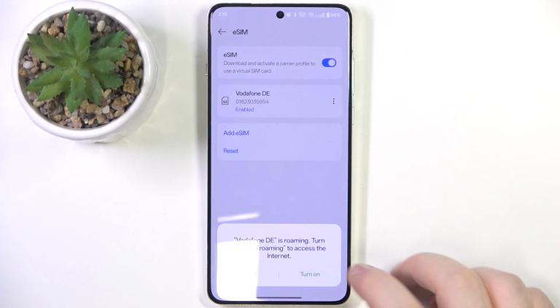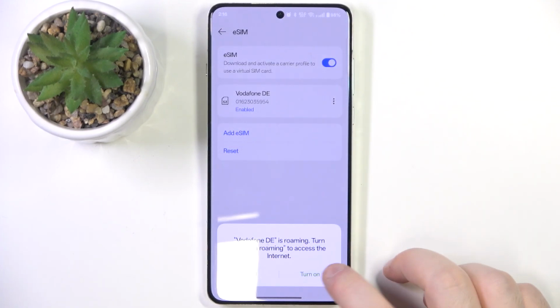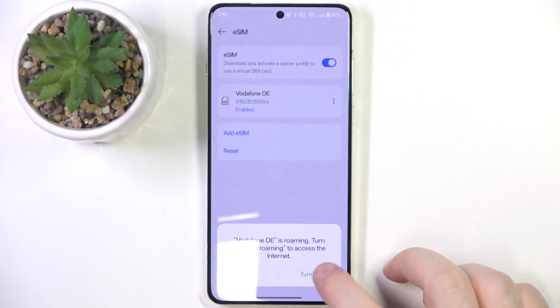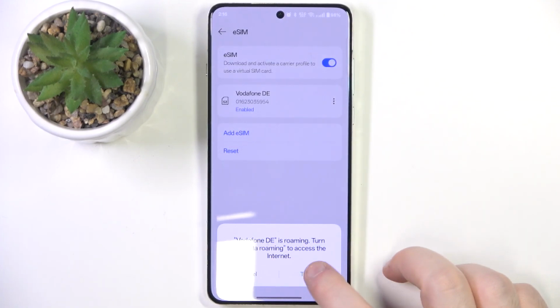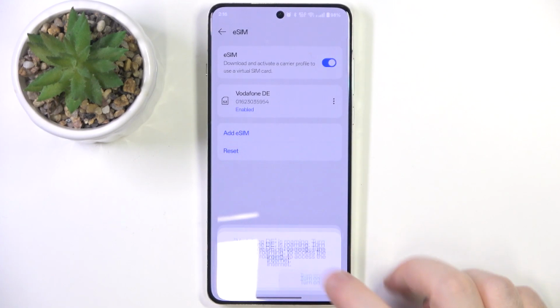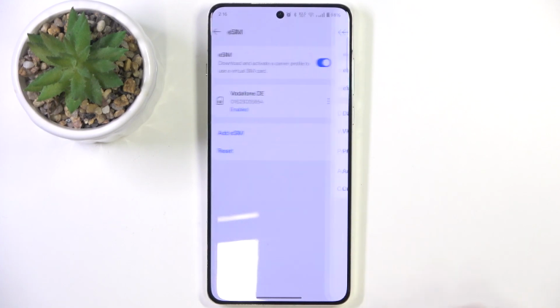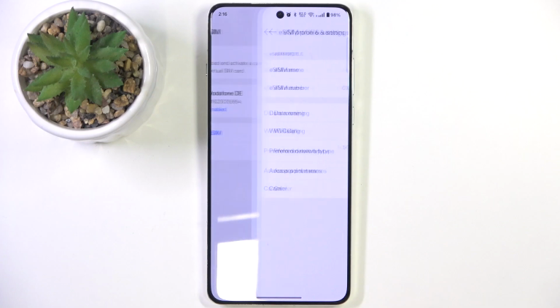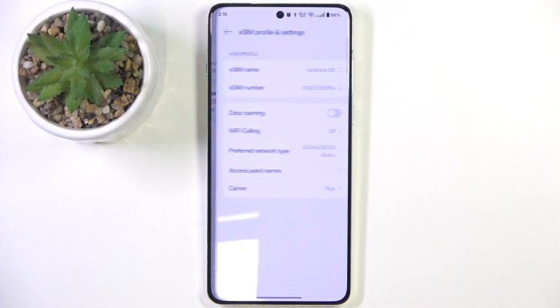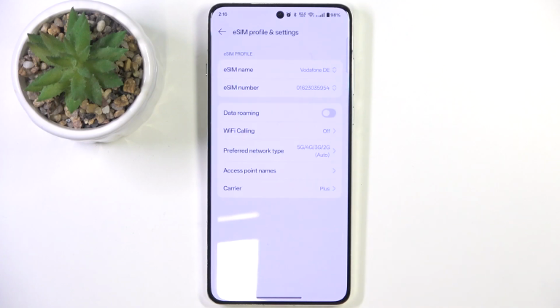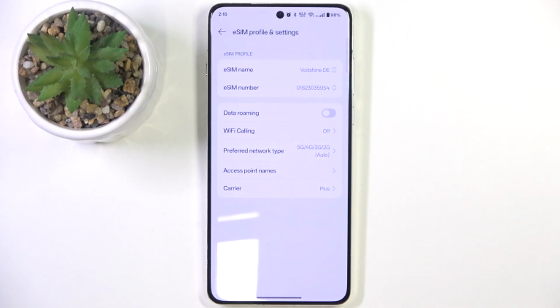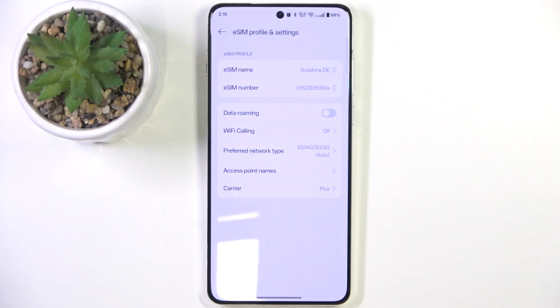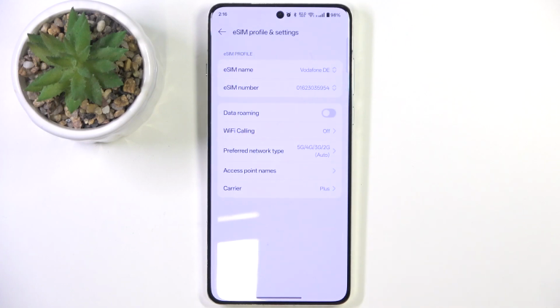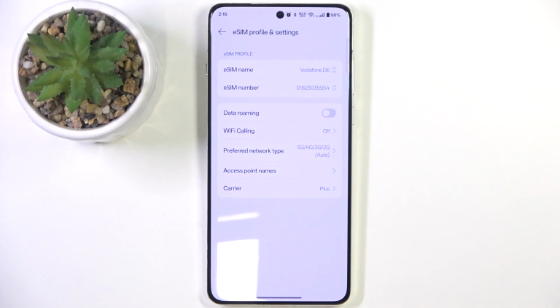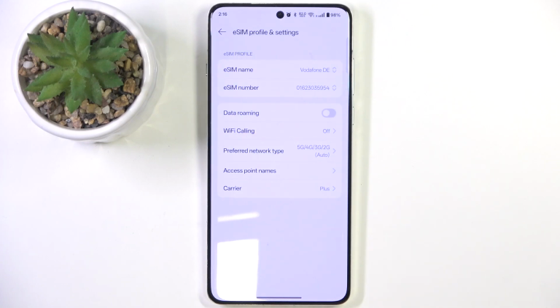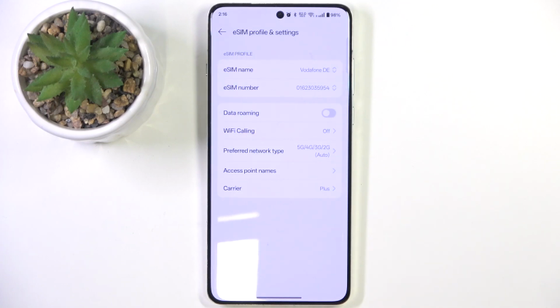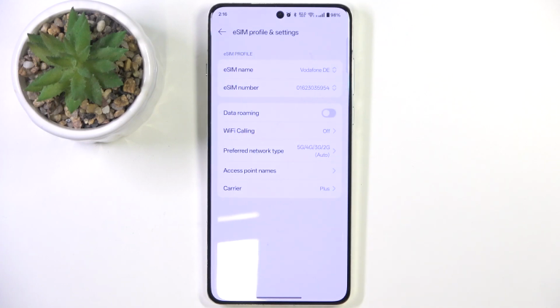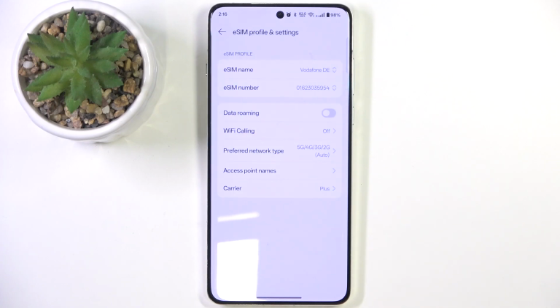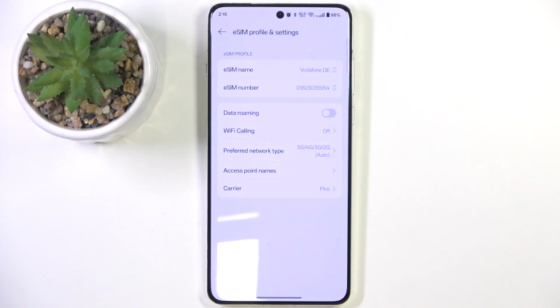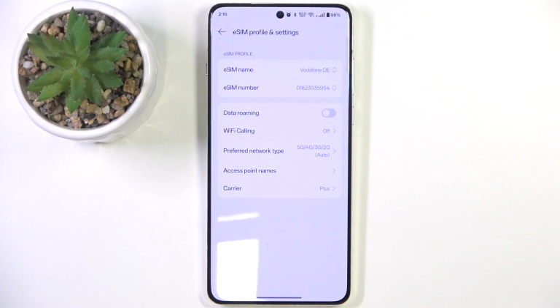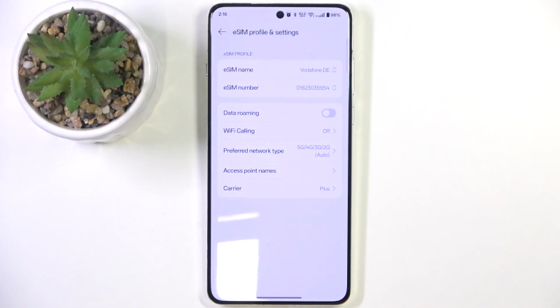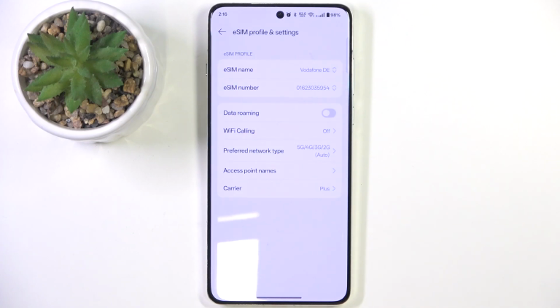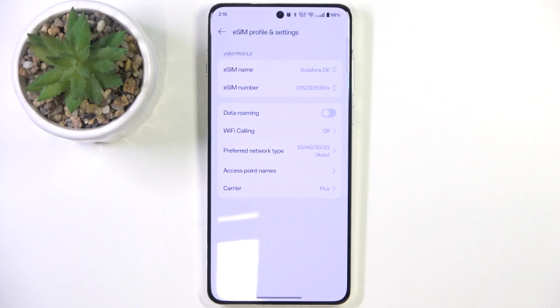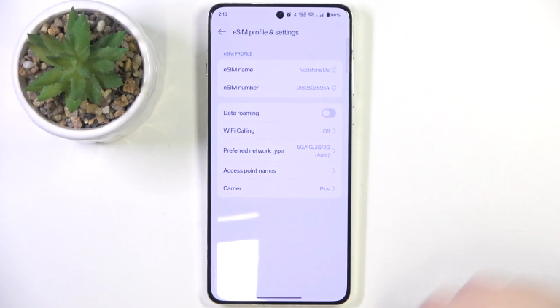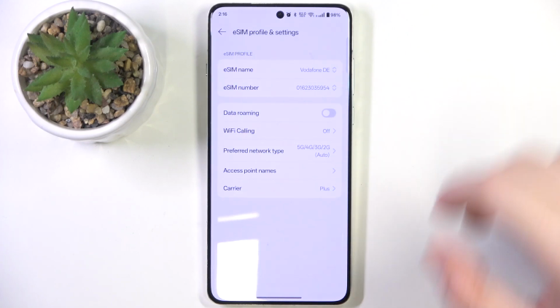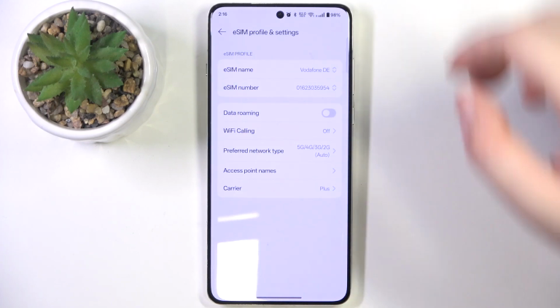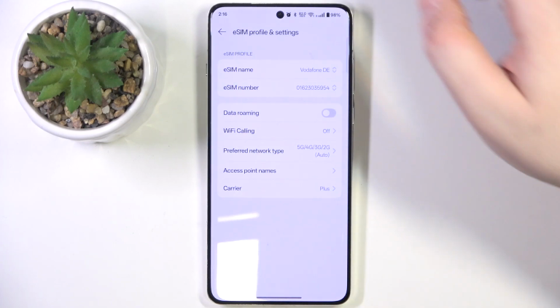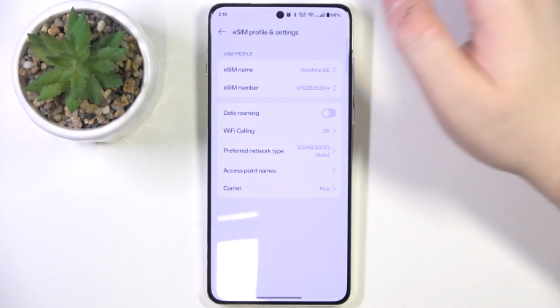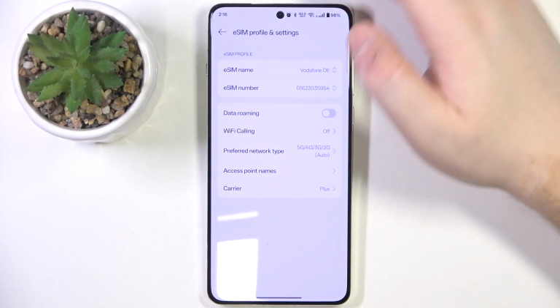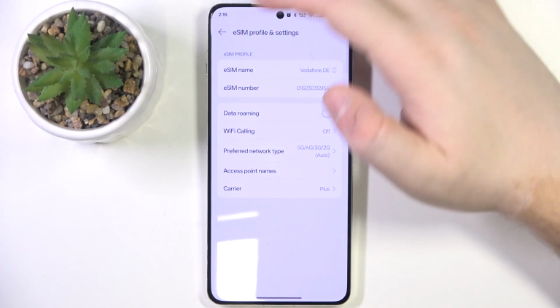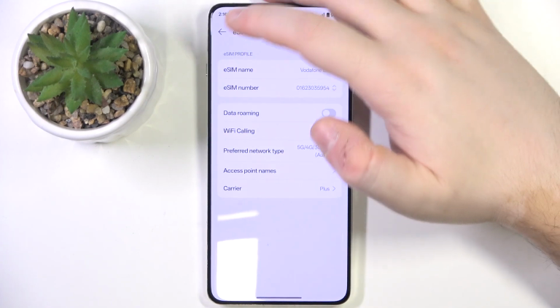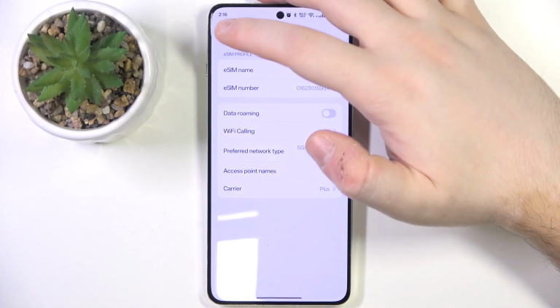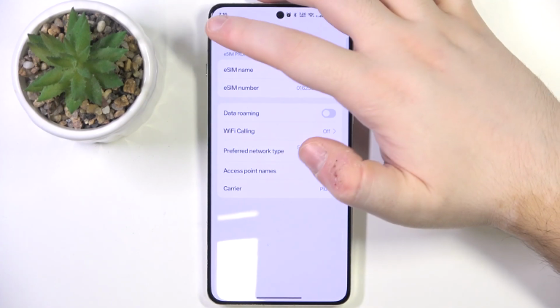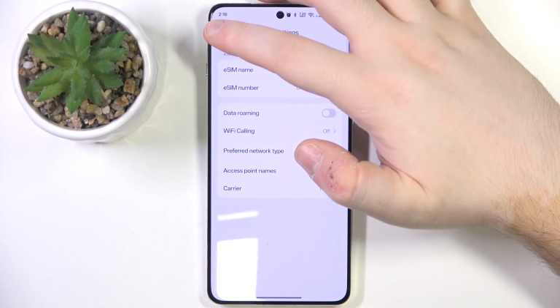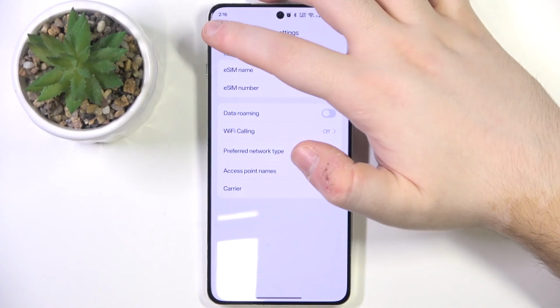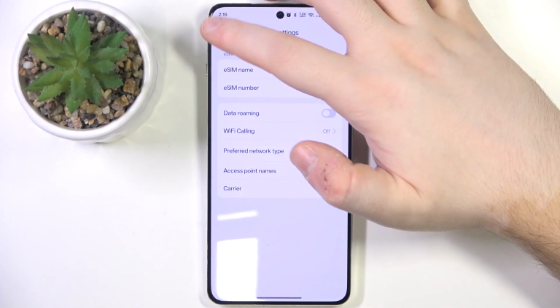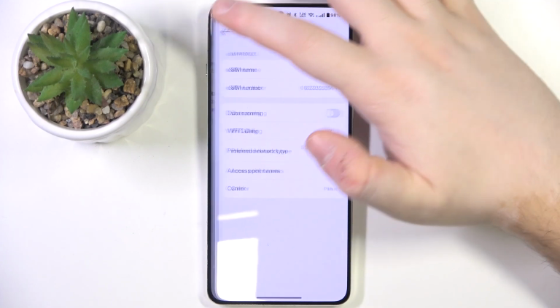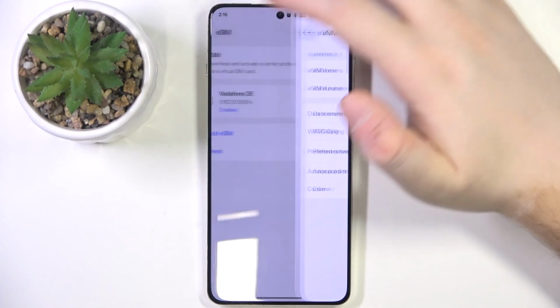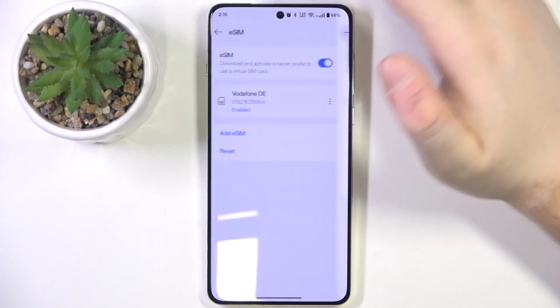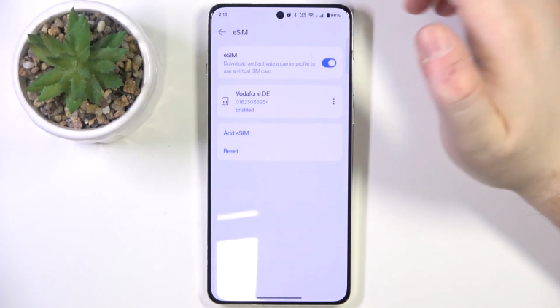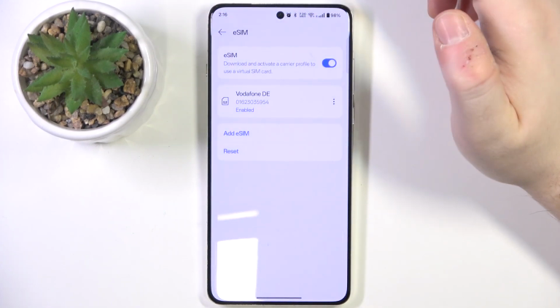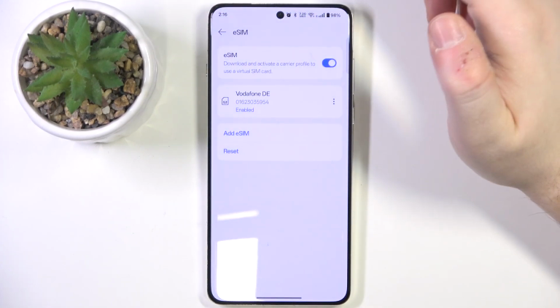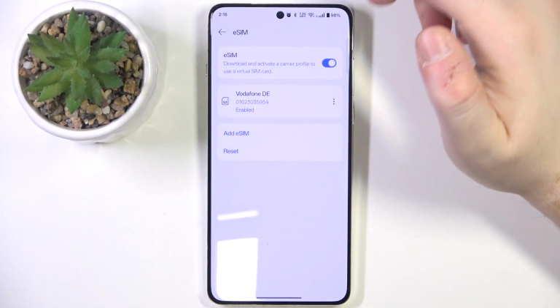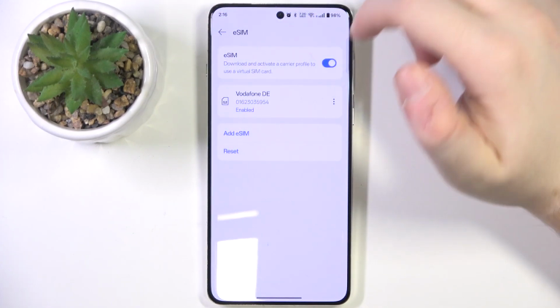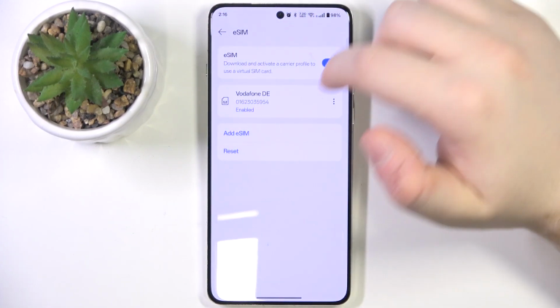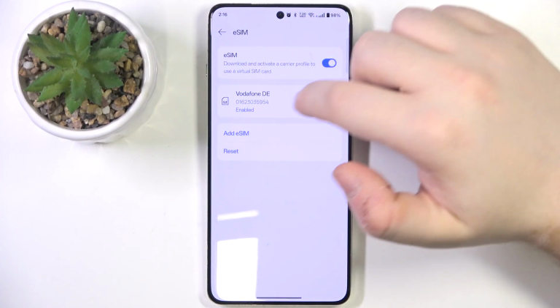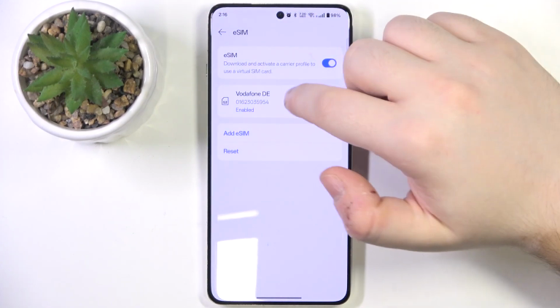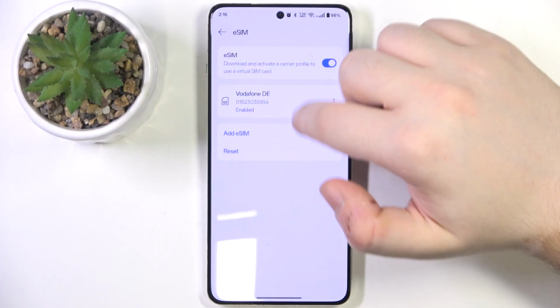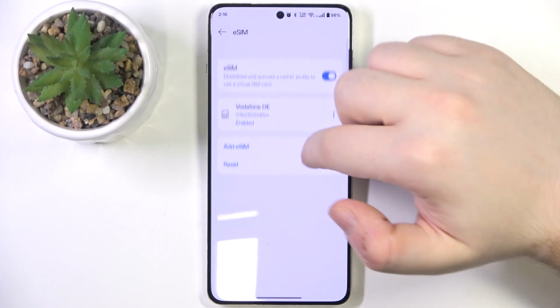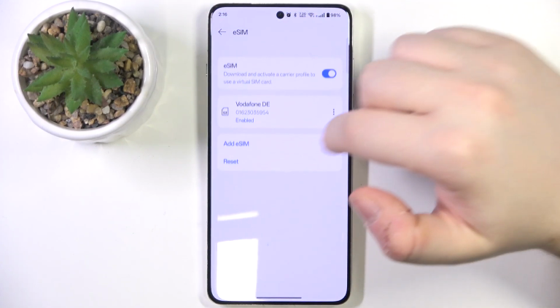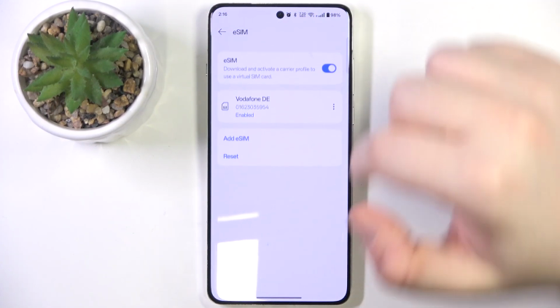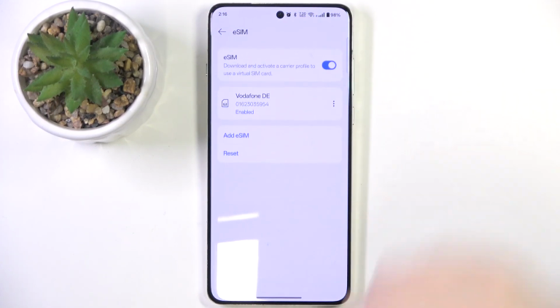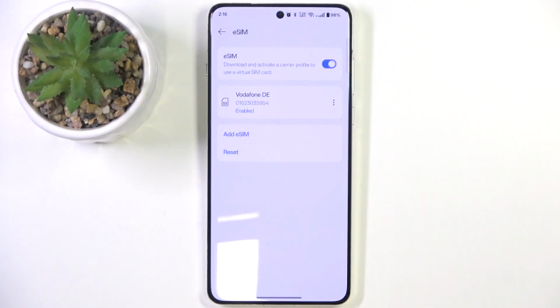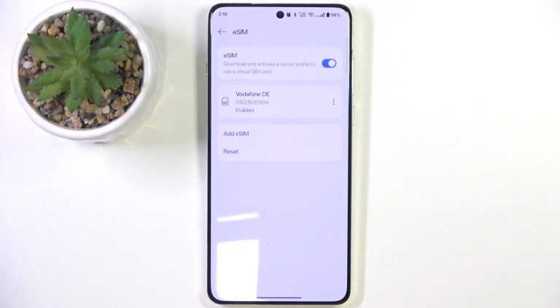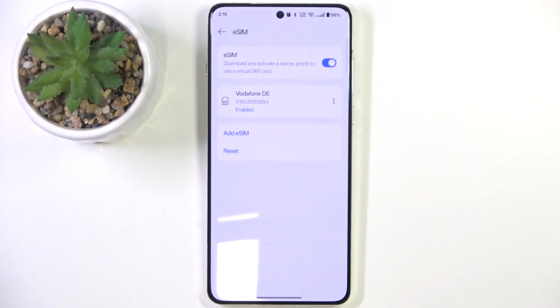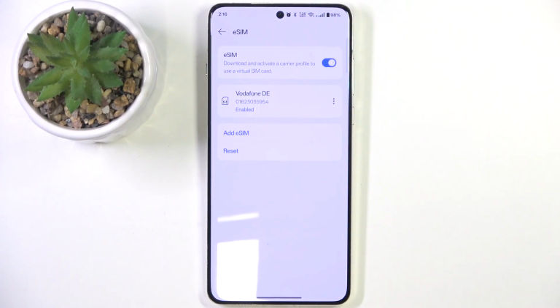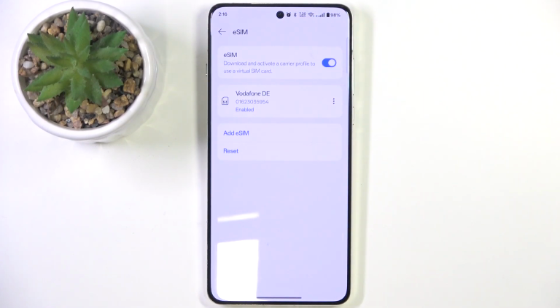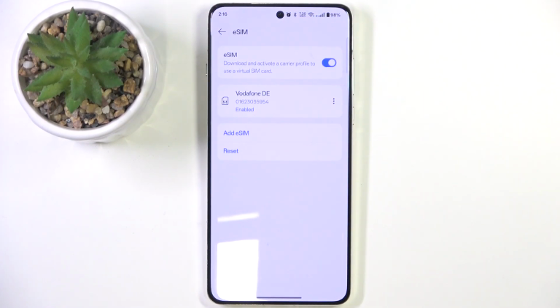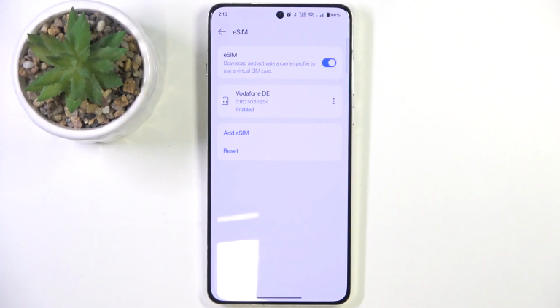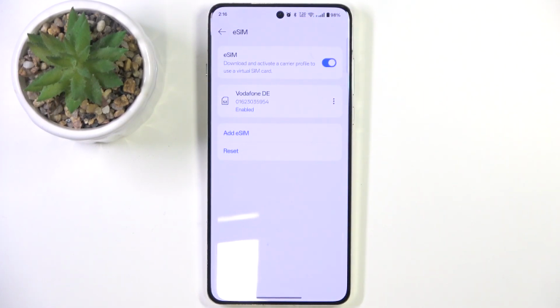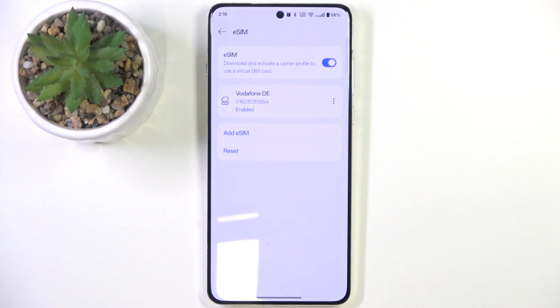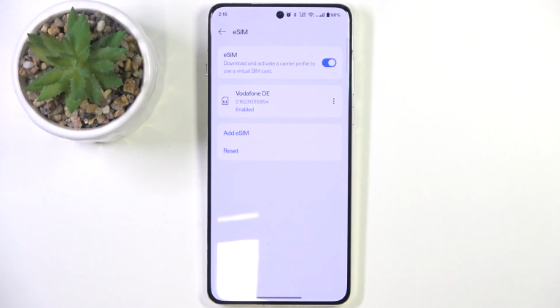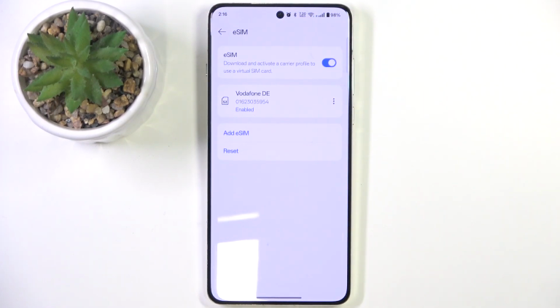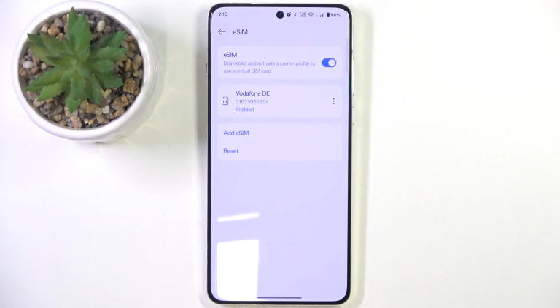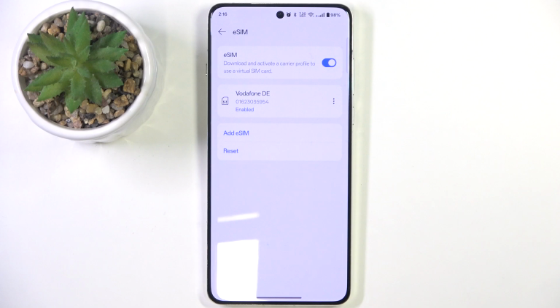Now click Turn On, and now we can go back. As you can see, my eSIM is now enabled.